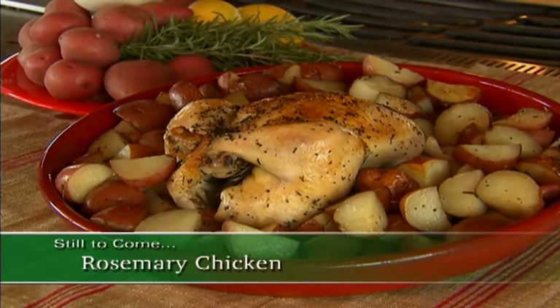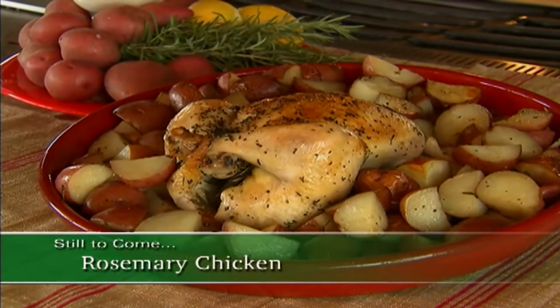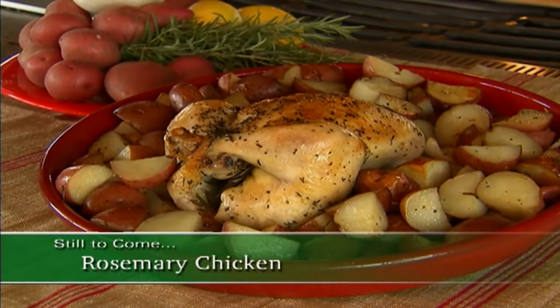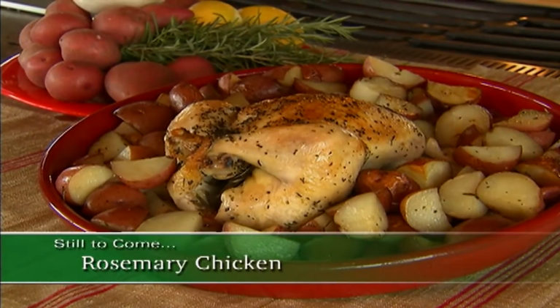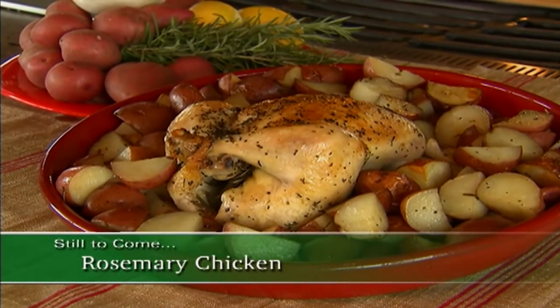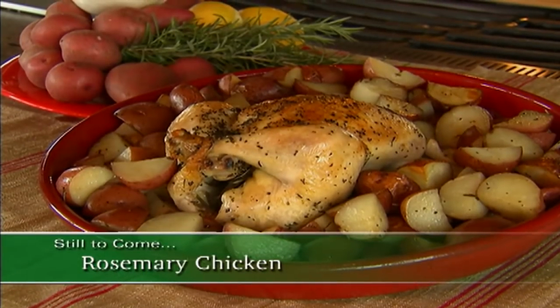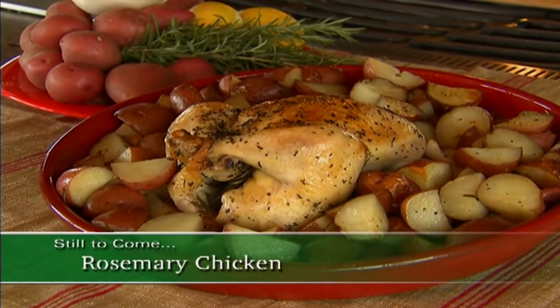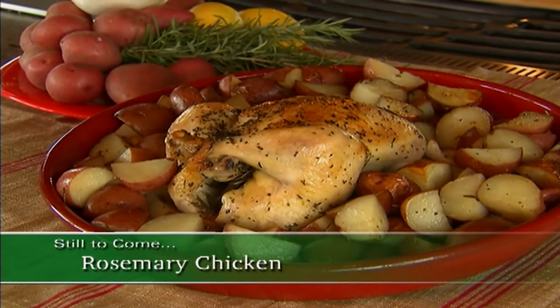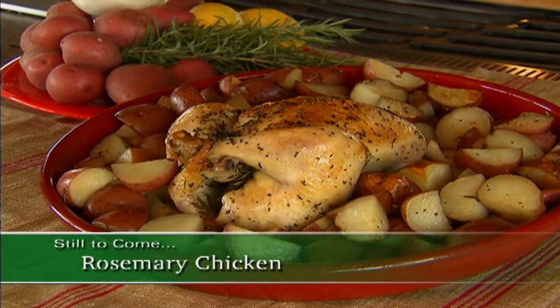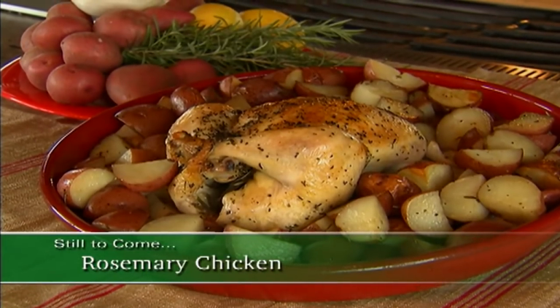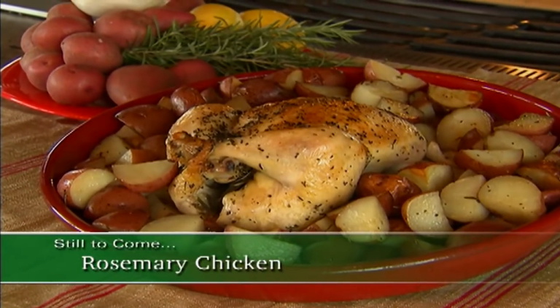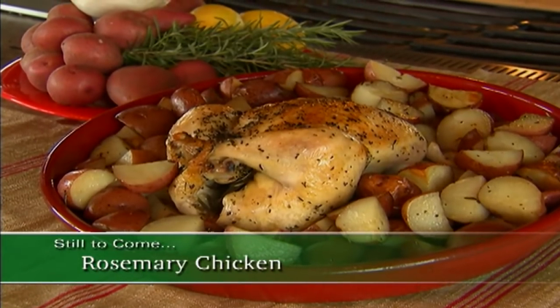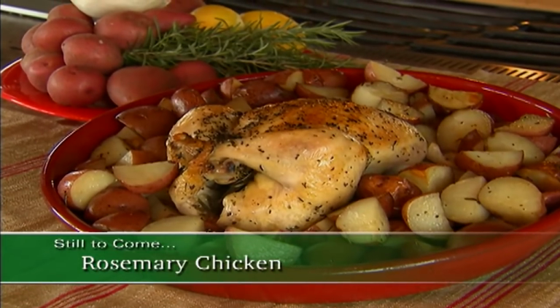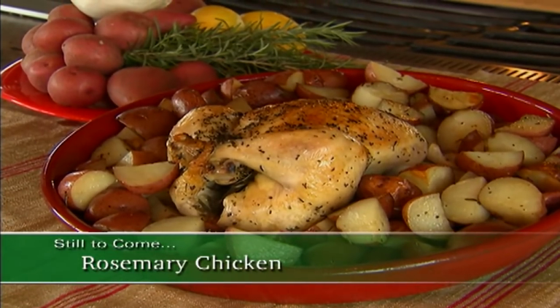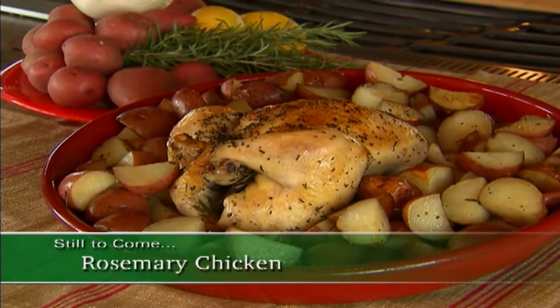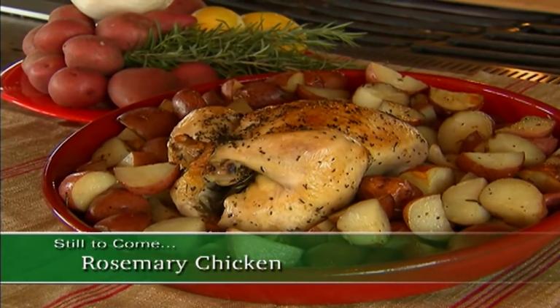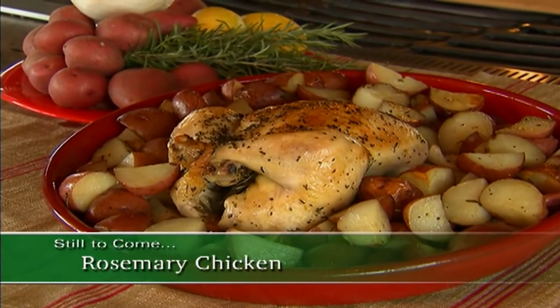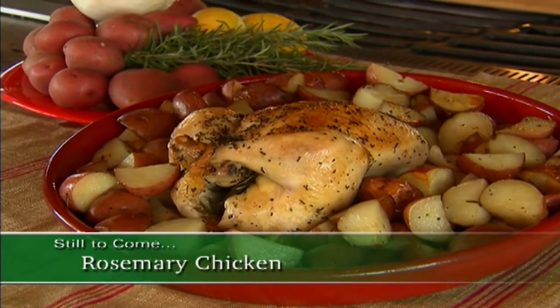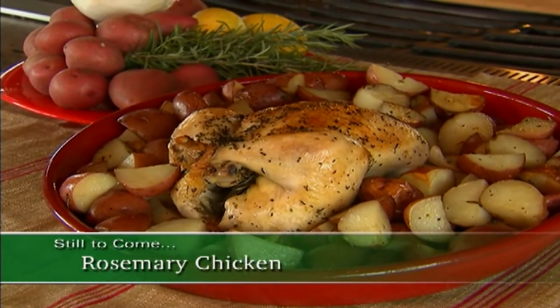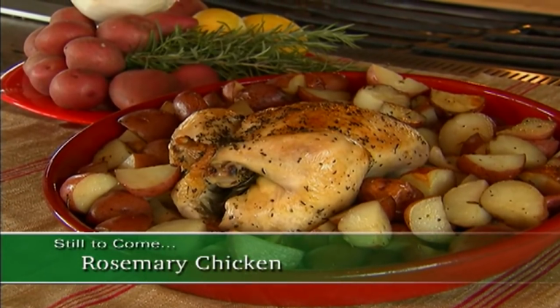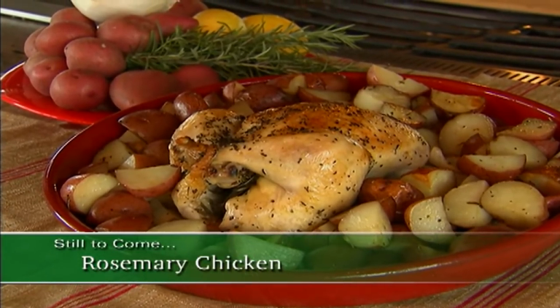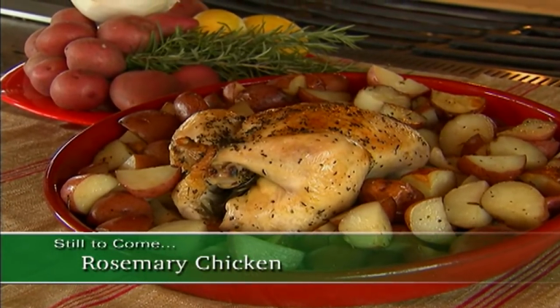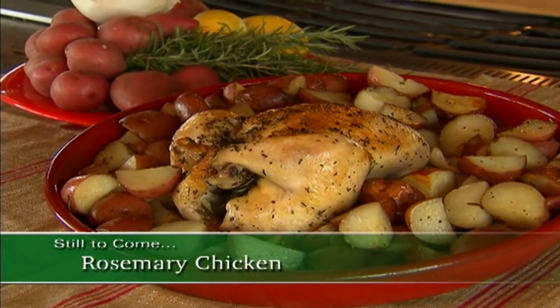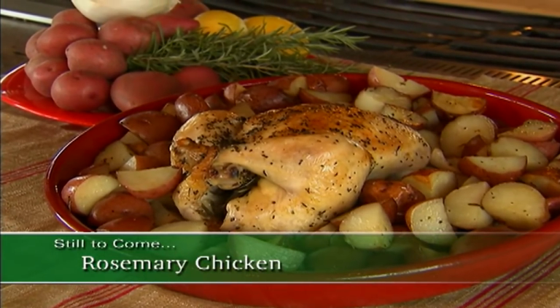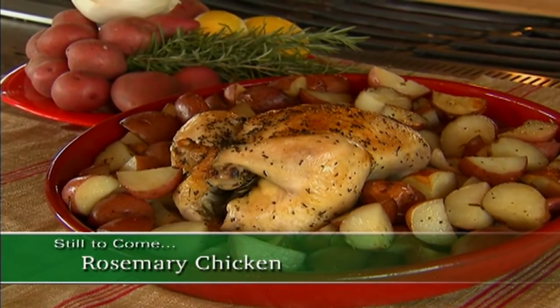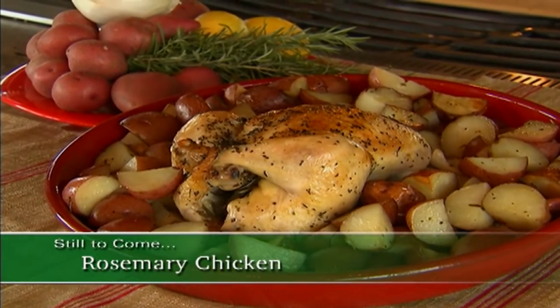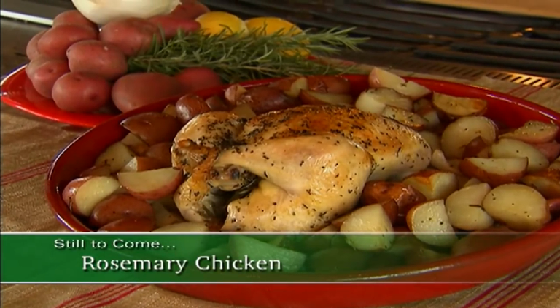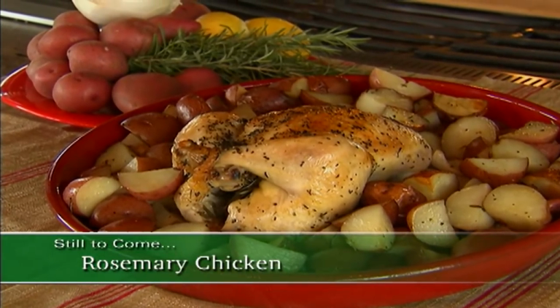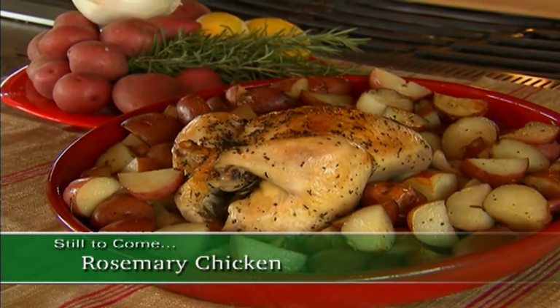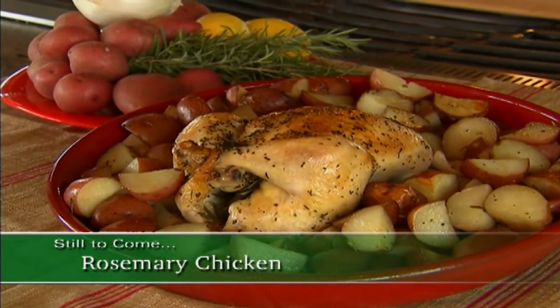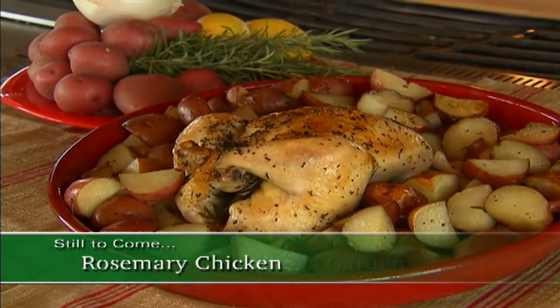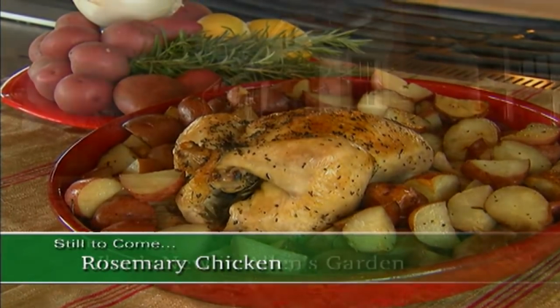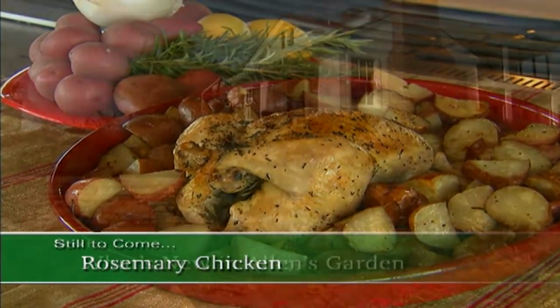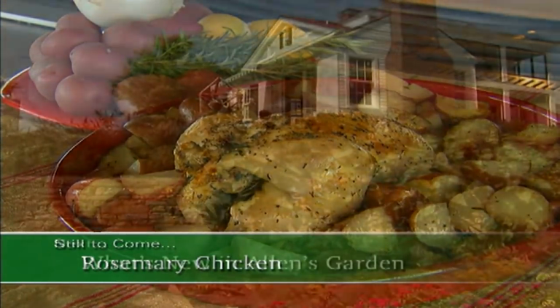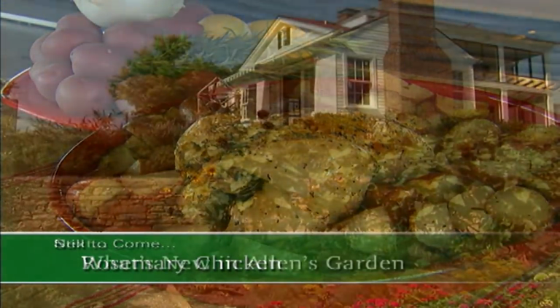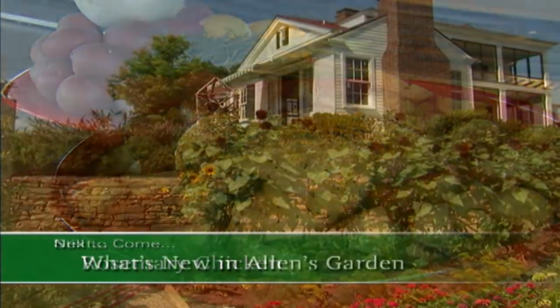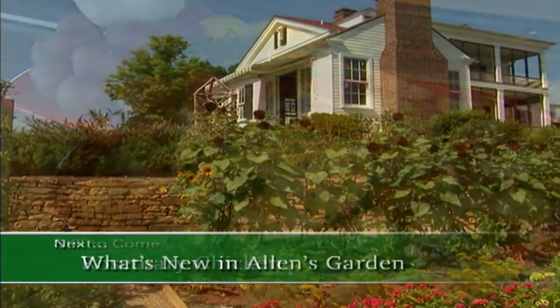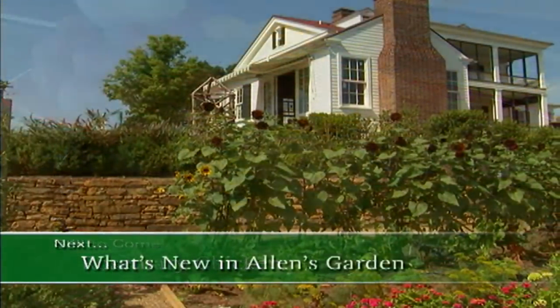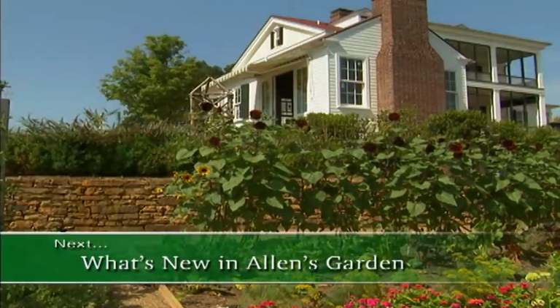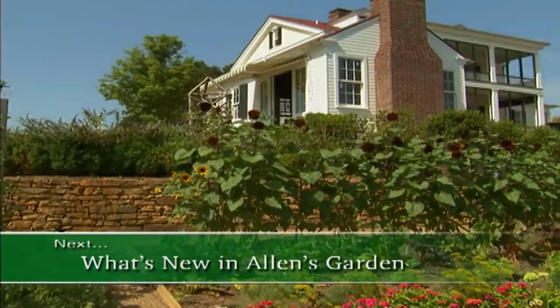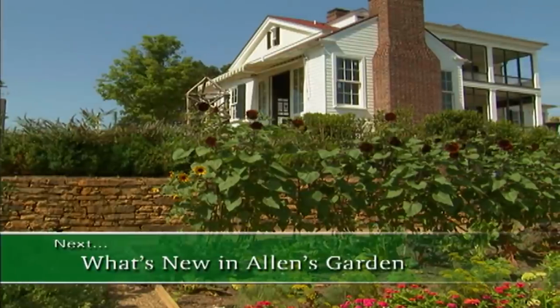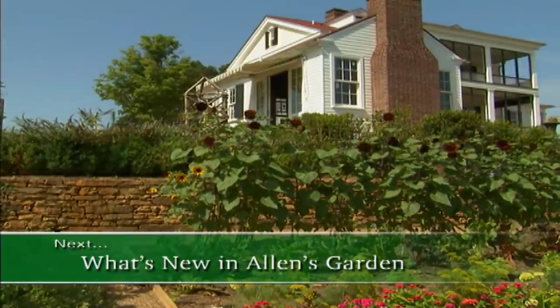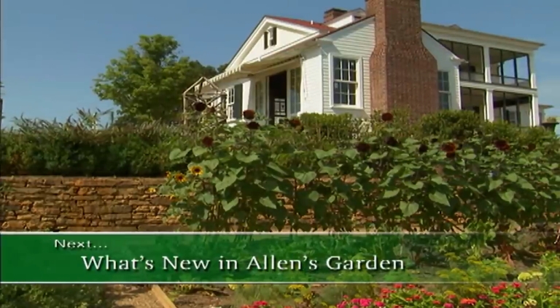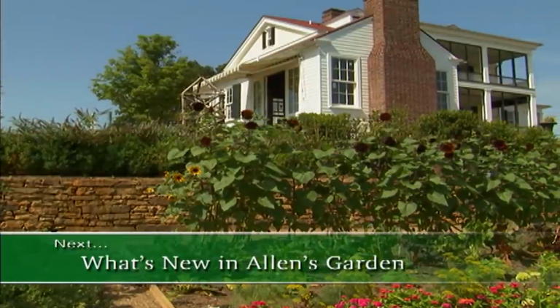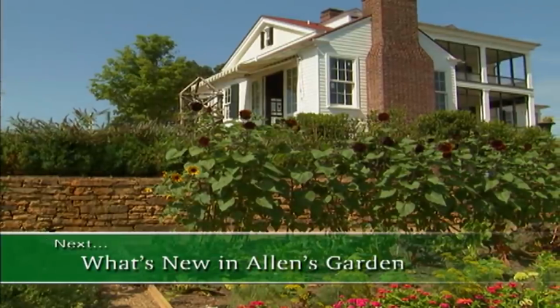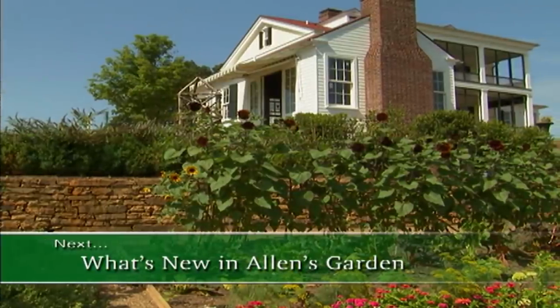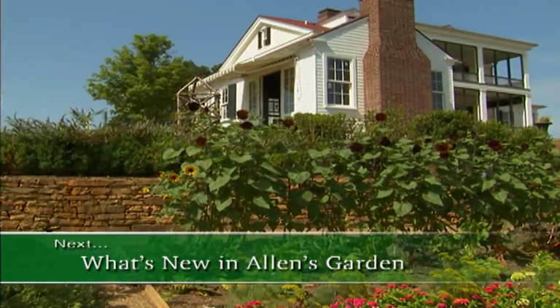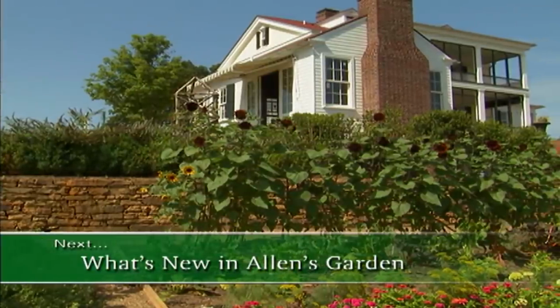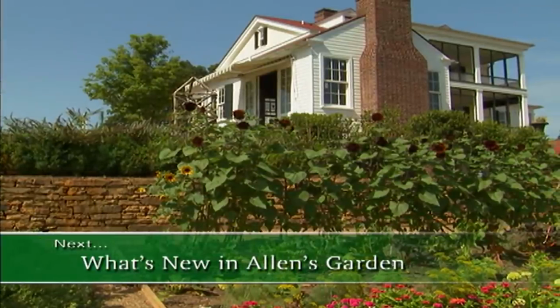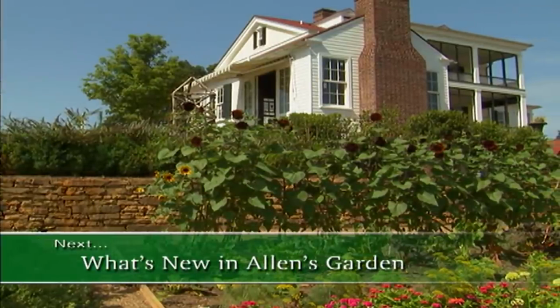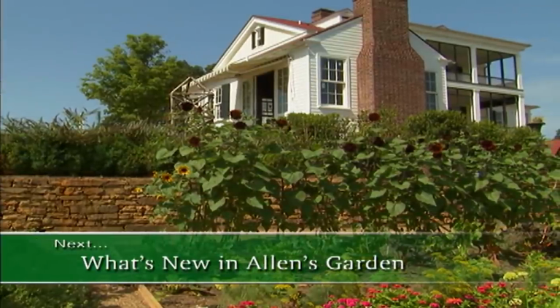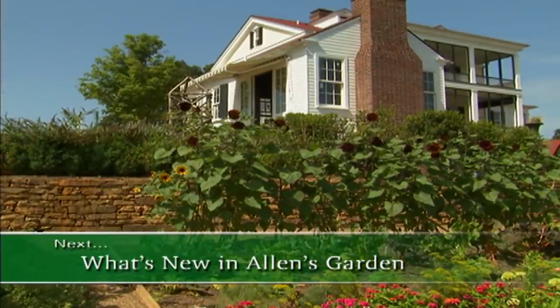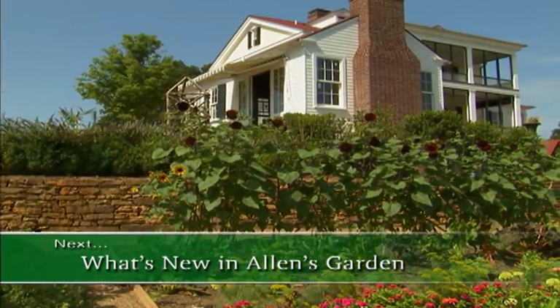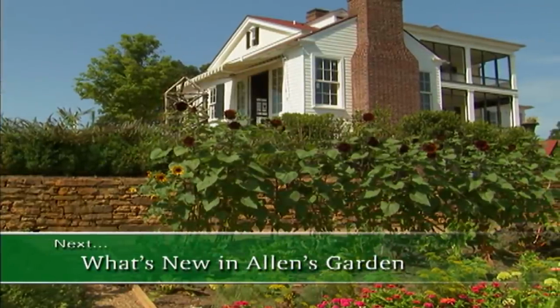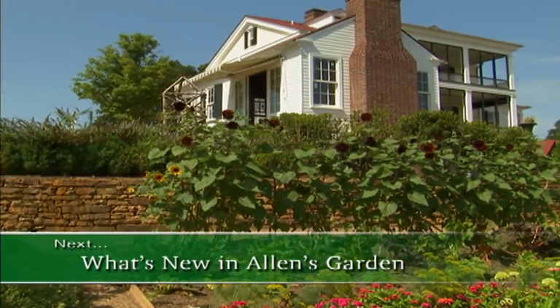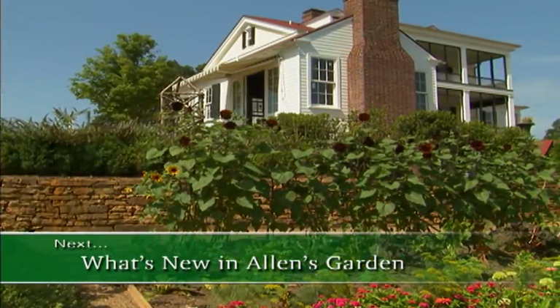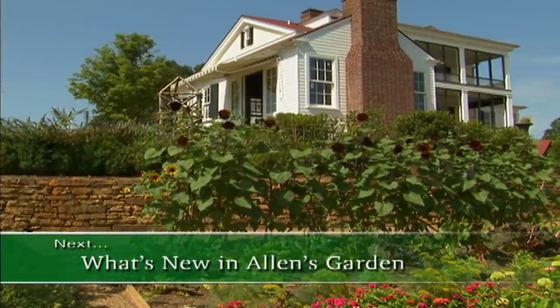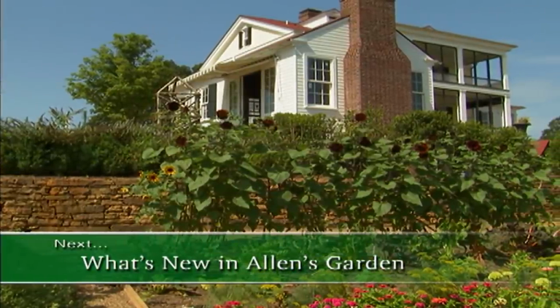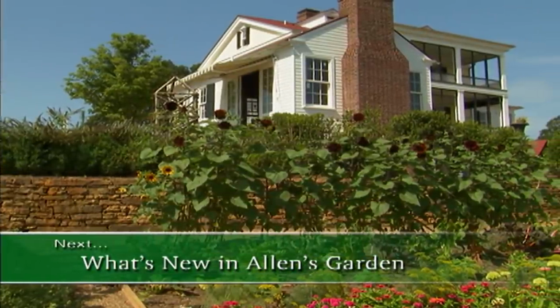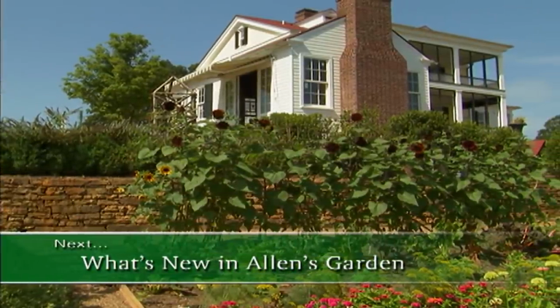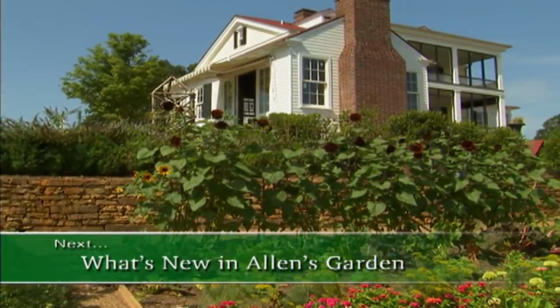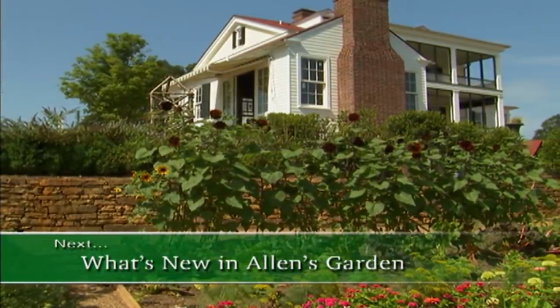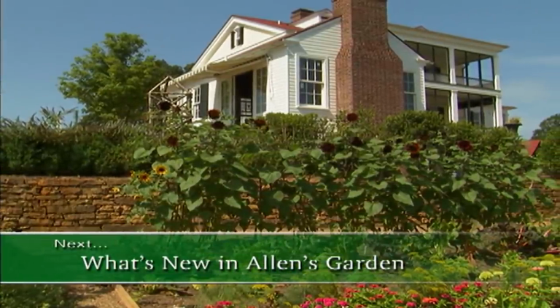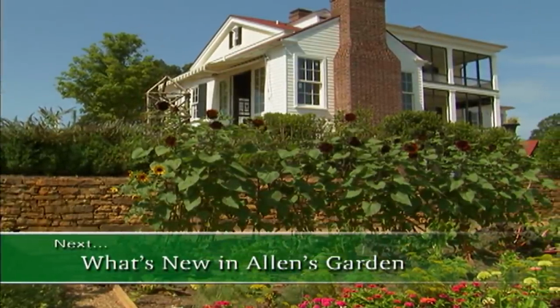And when we return, we'll check out a mouth-watering recipe. We'll also see what's new at the Garden Home Retreat, so stay with us.